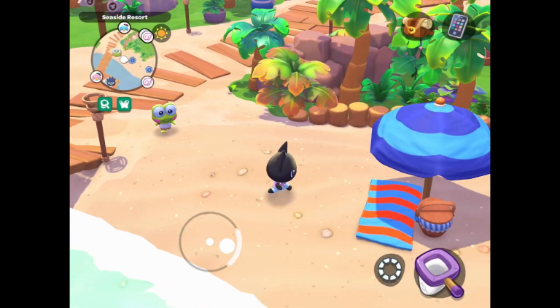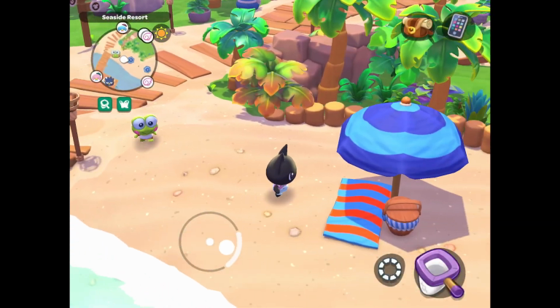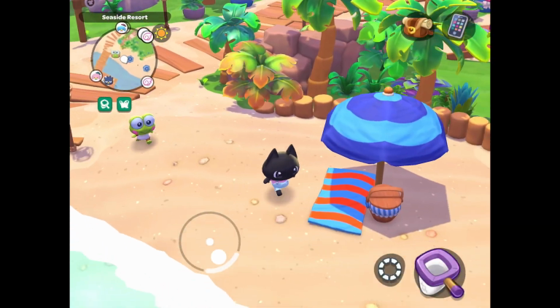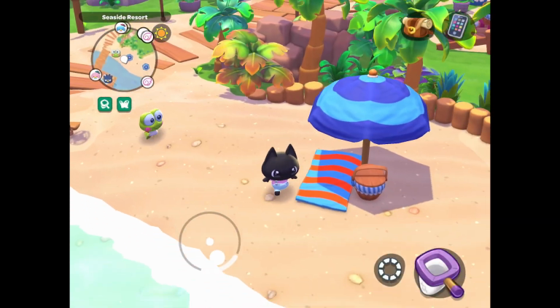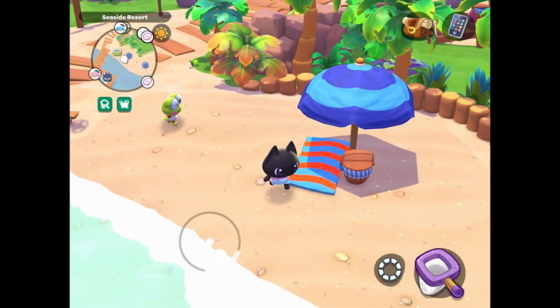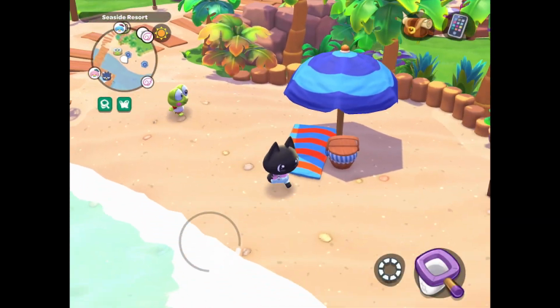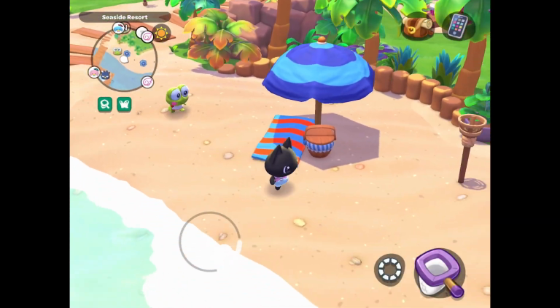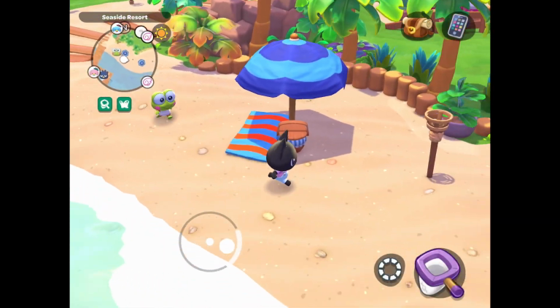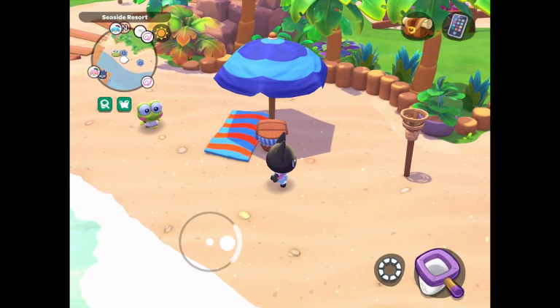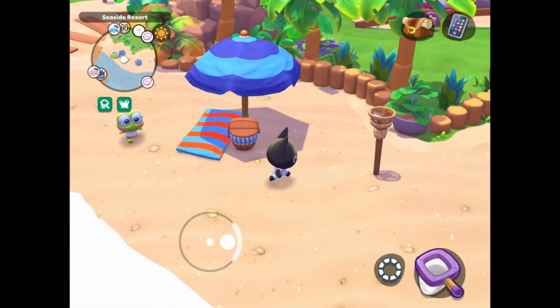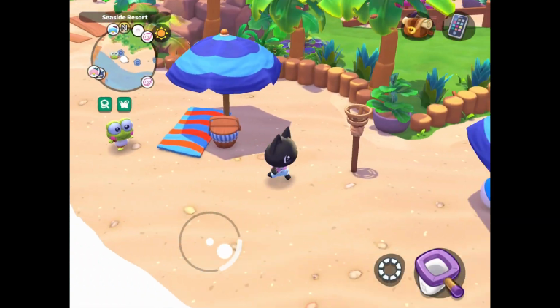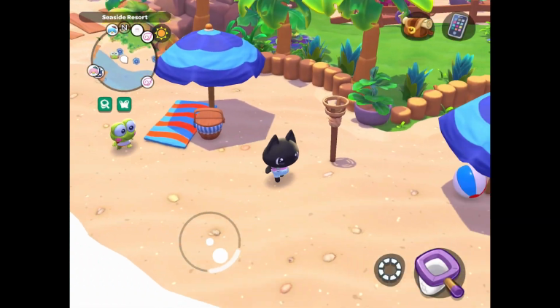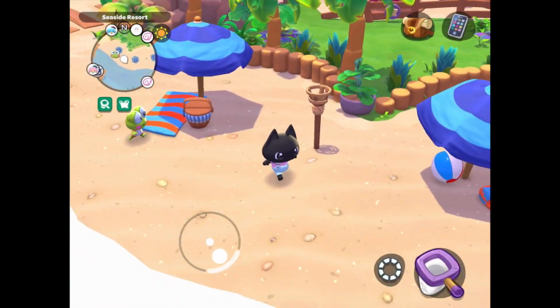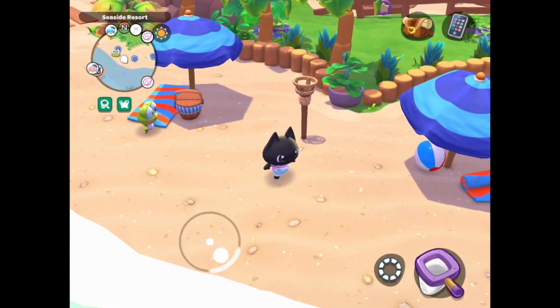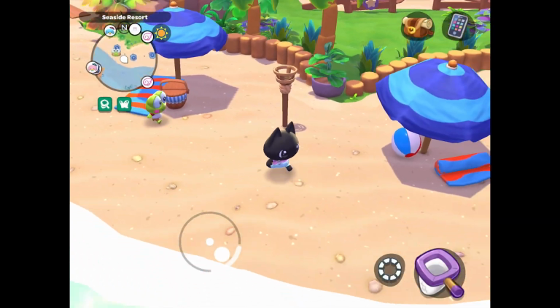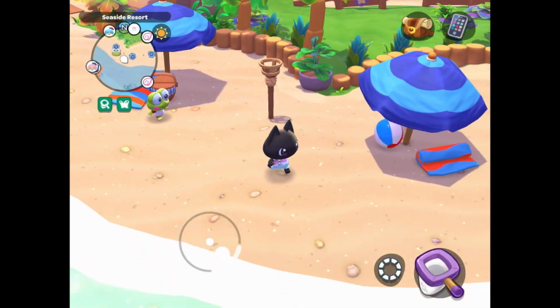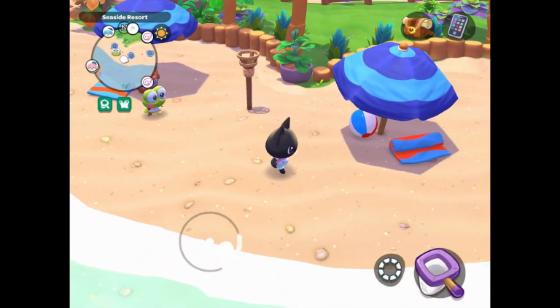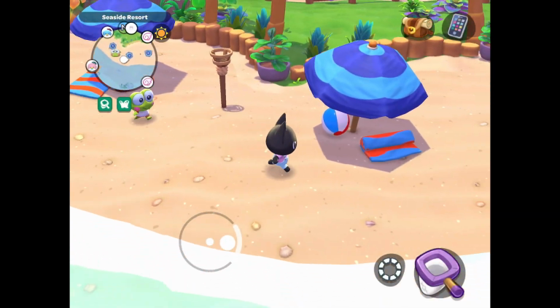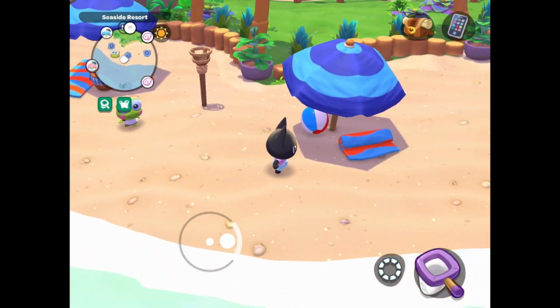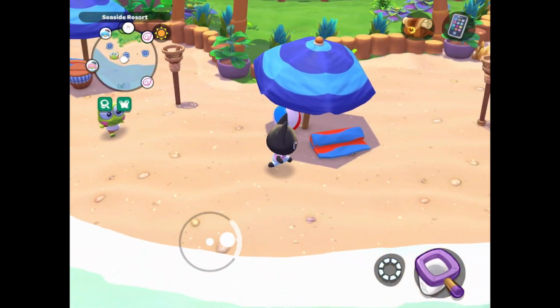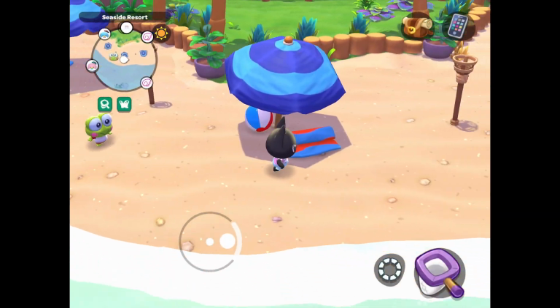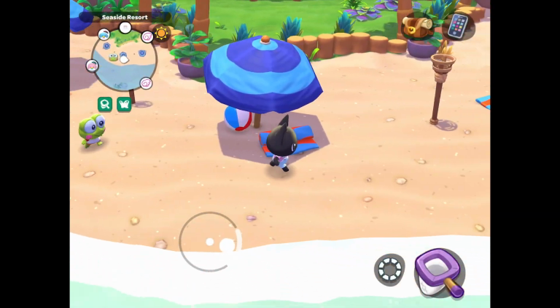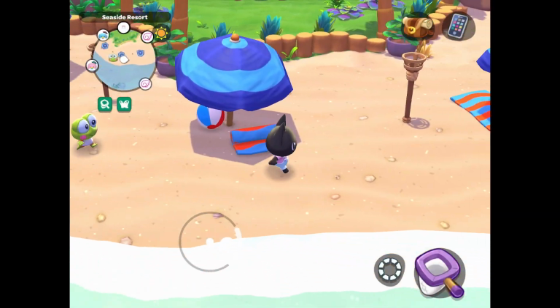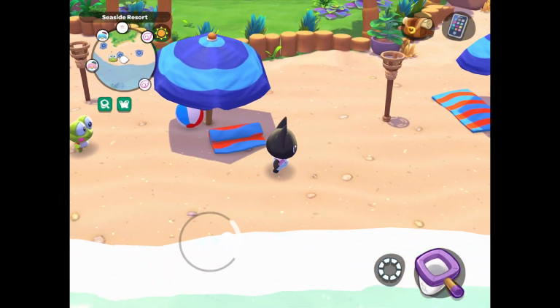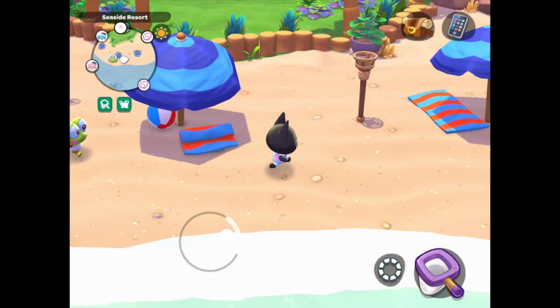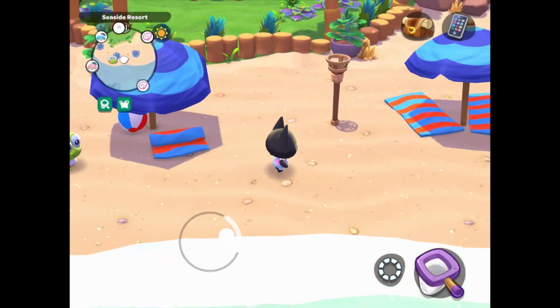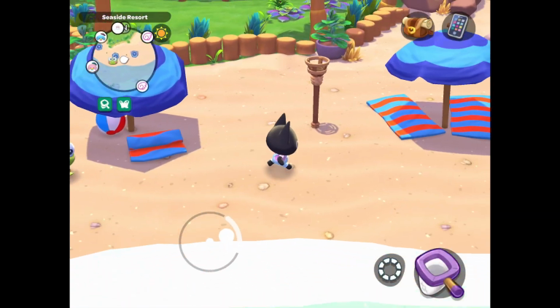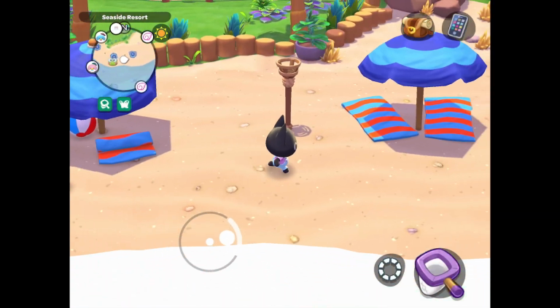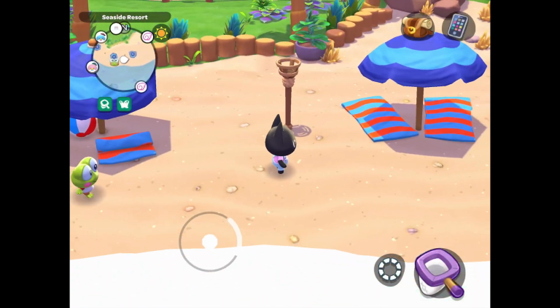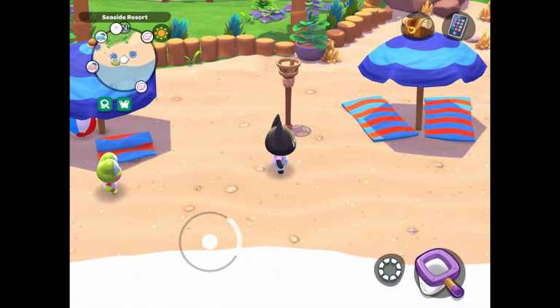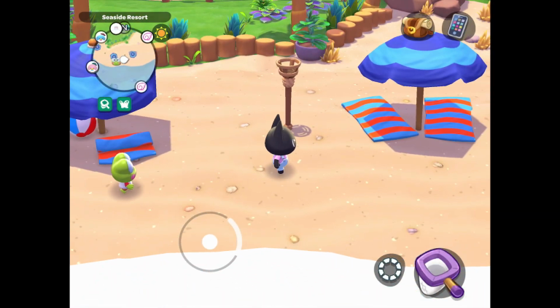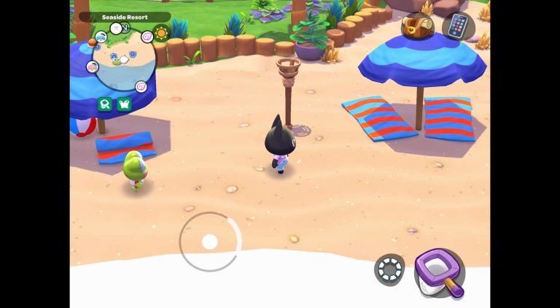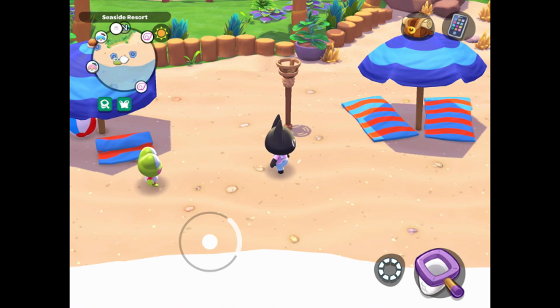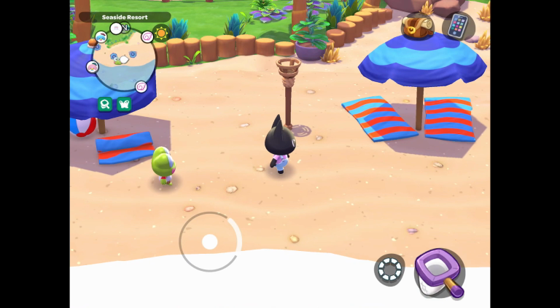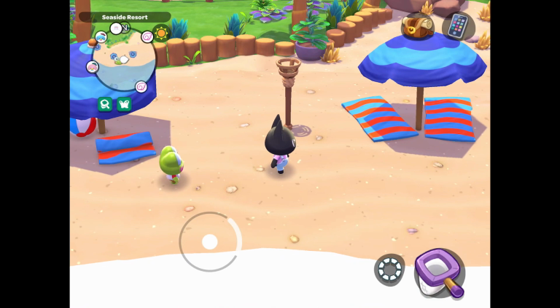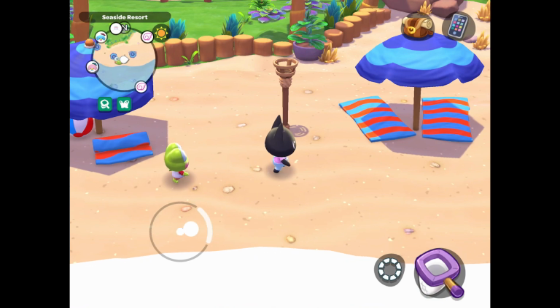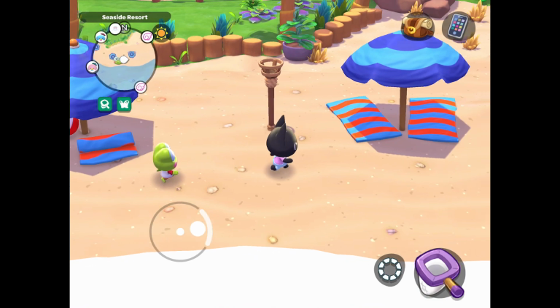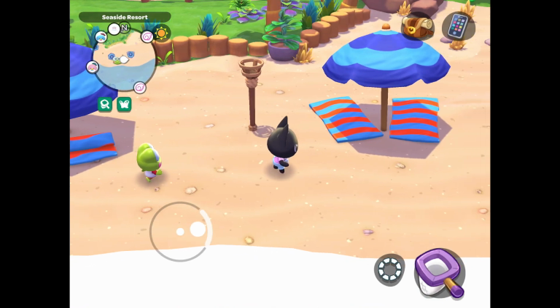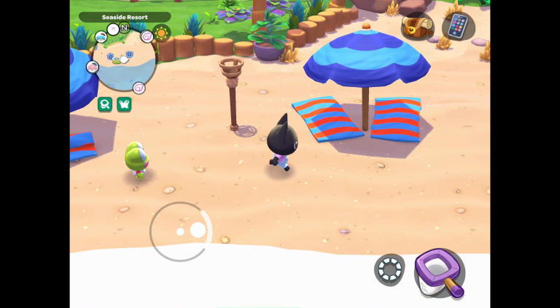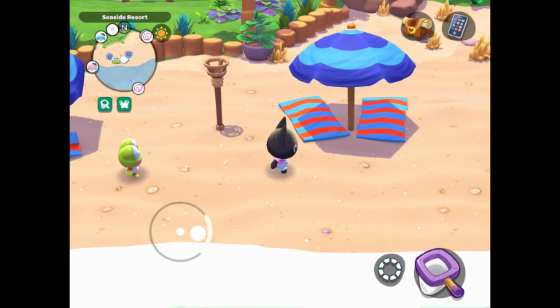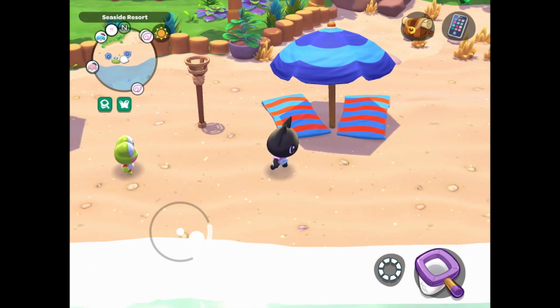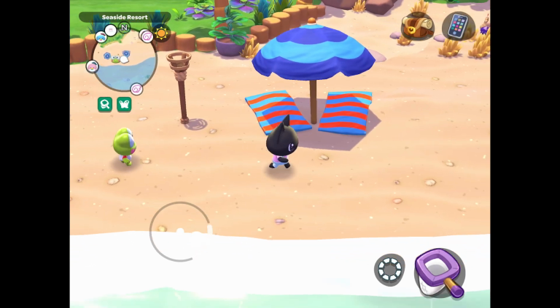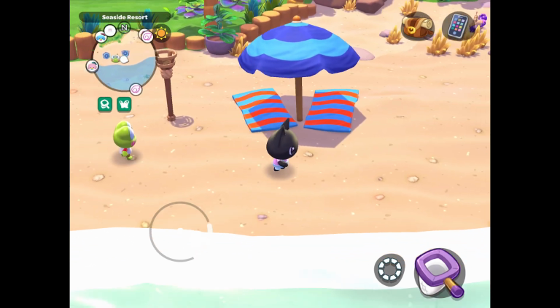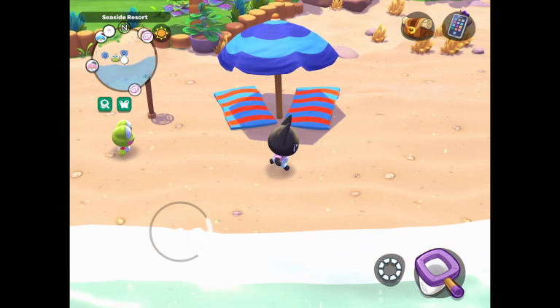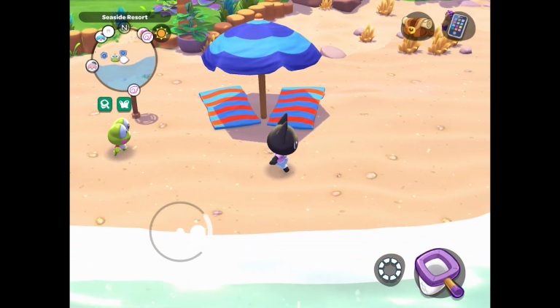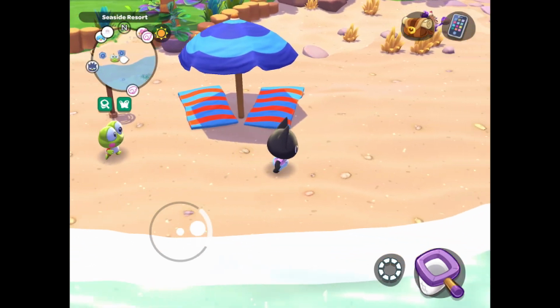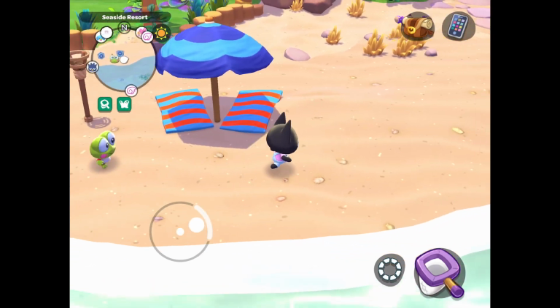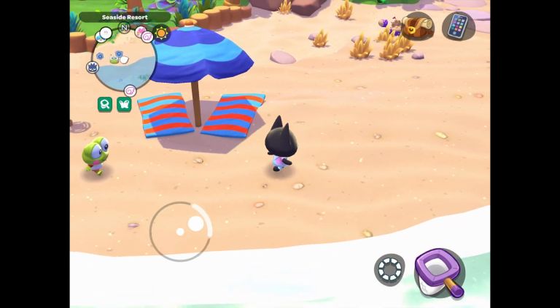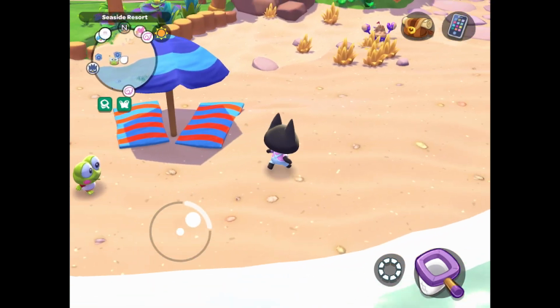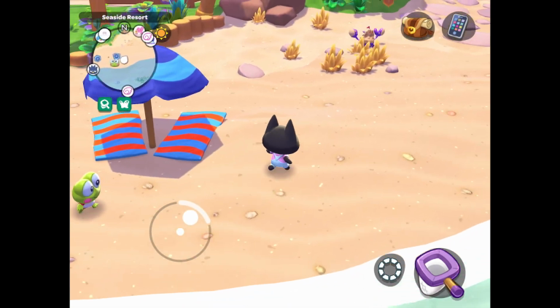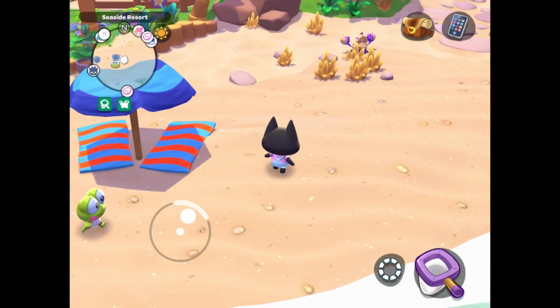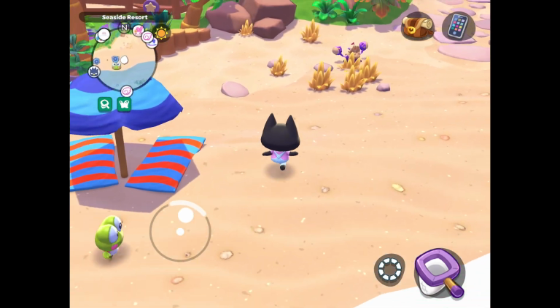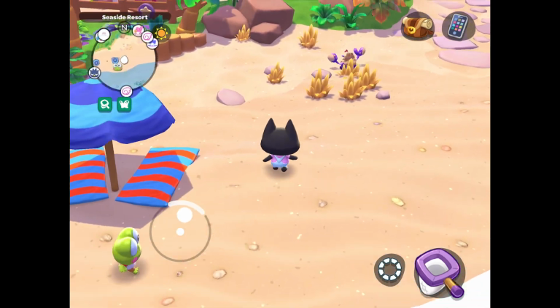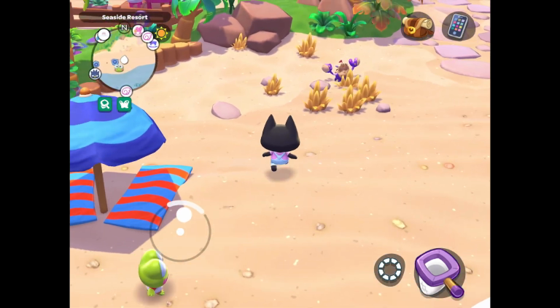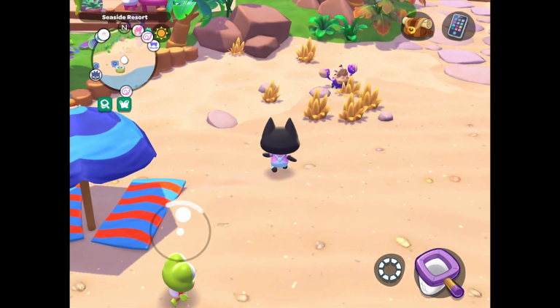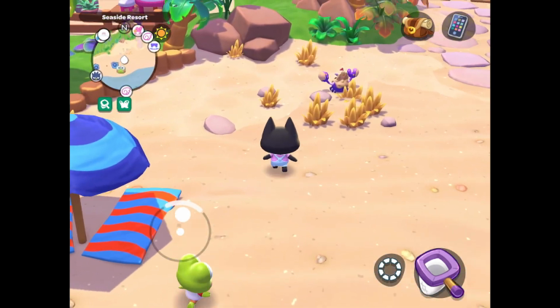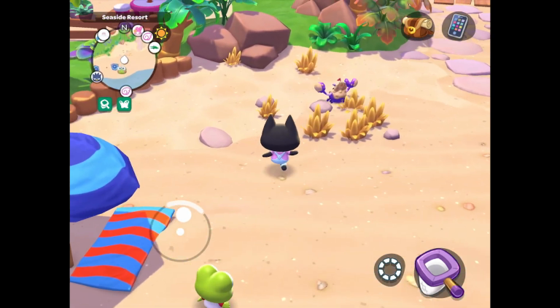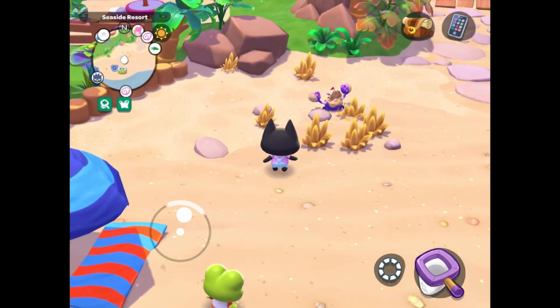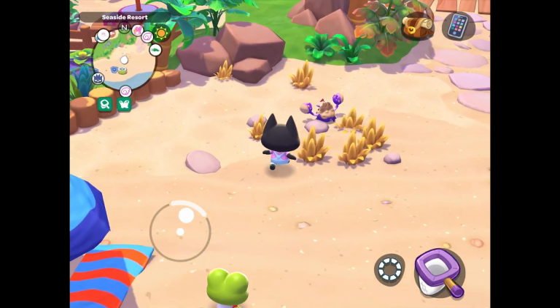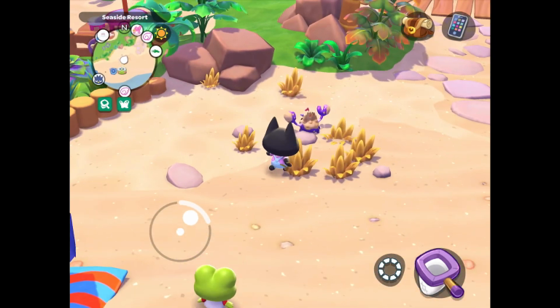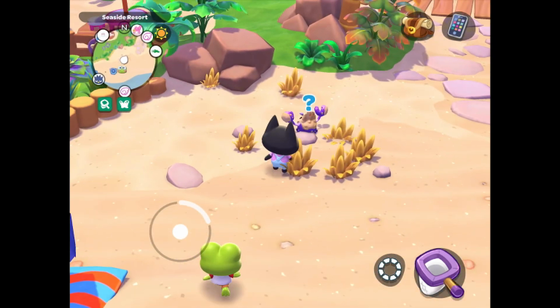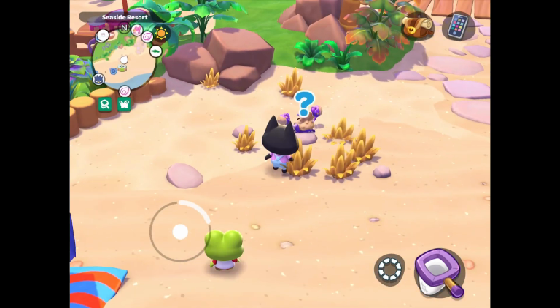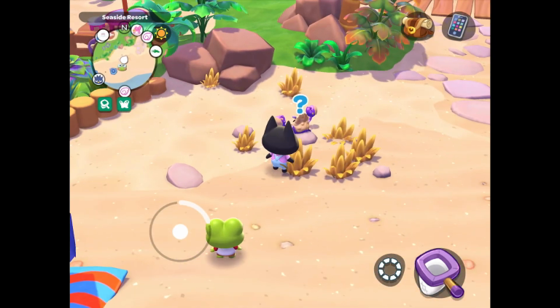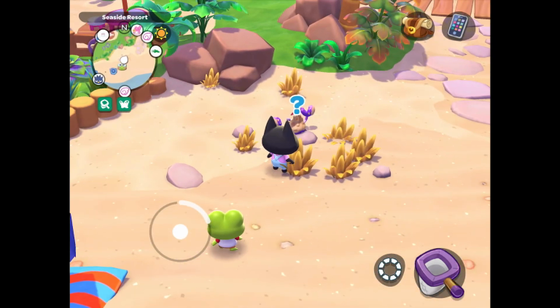Once Kurope is our companion, we're going to head to the seaside resort beach to catch our first critter, the castle crab.